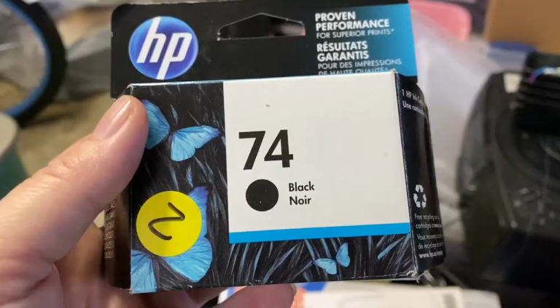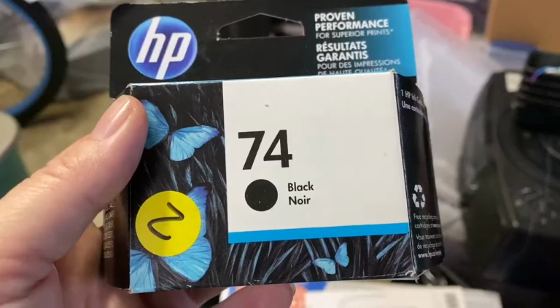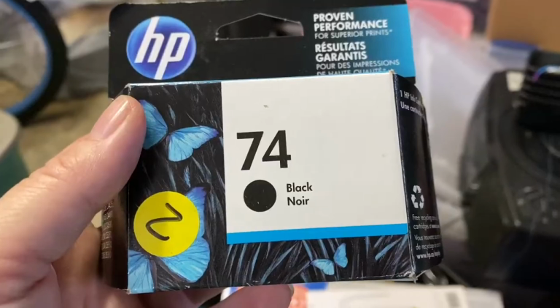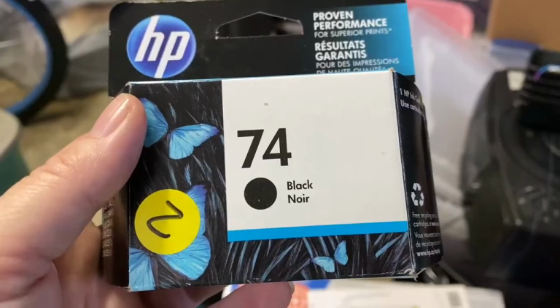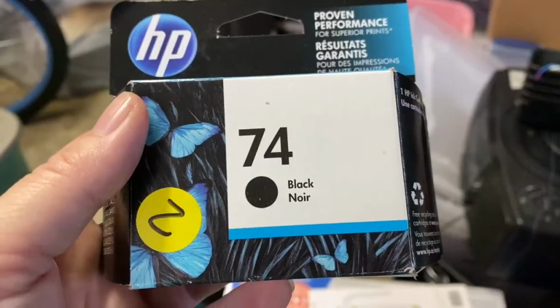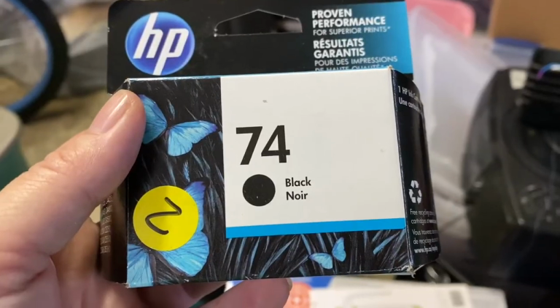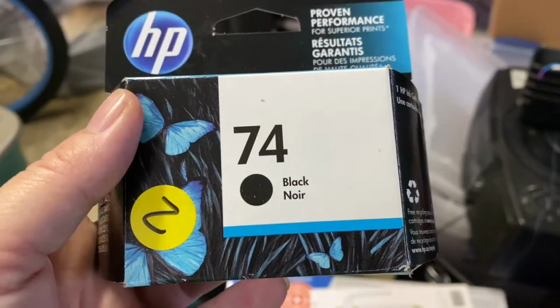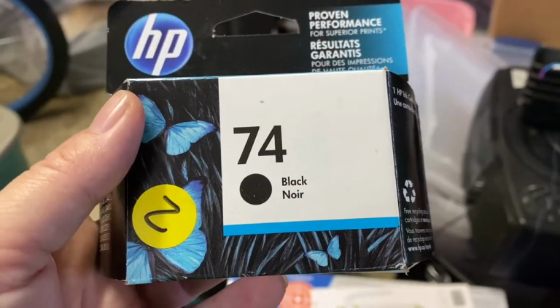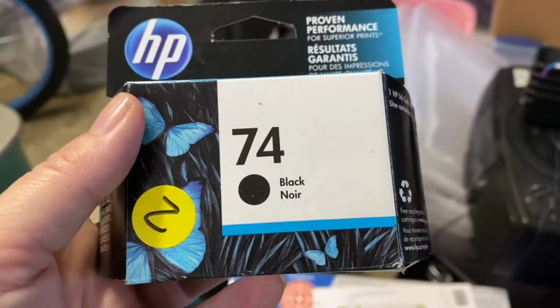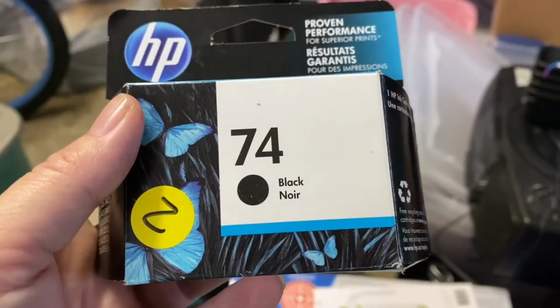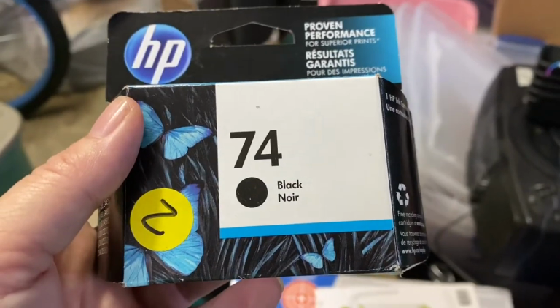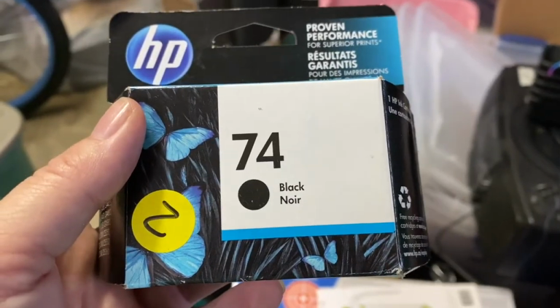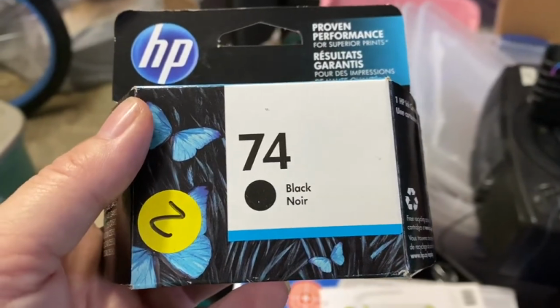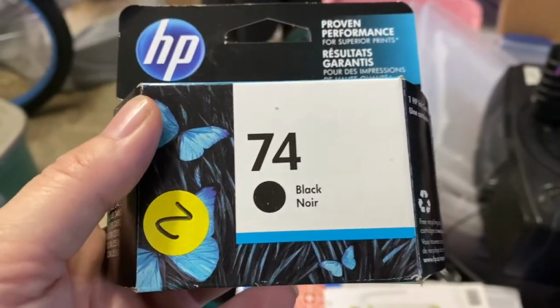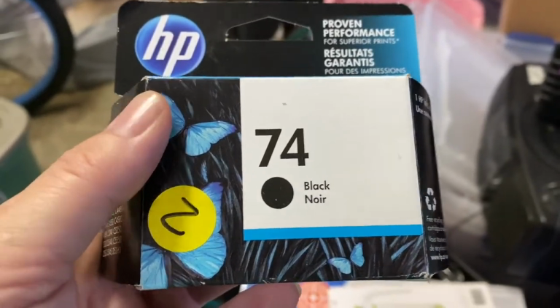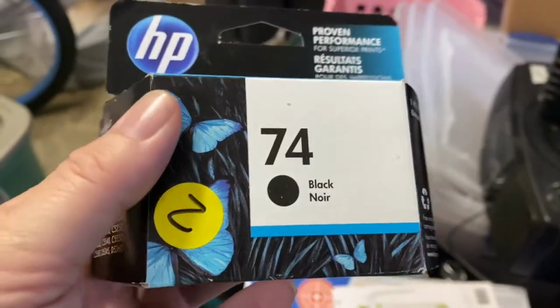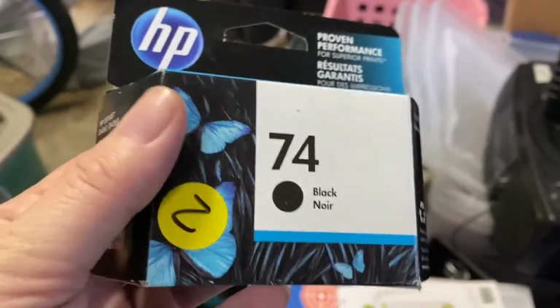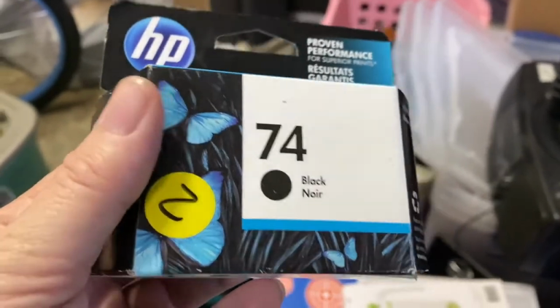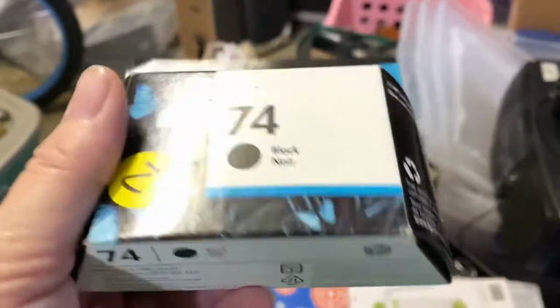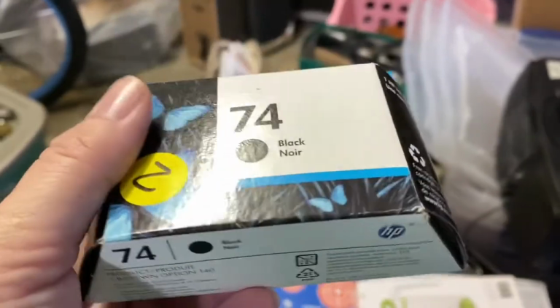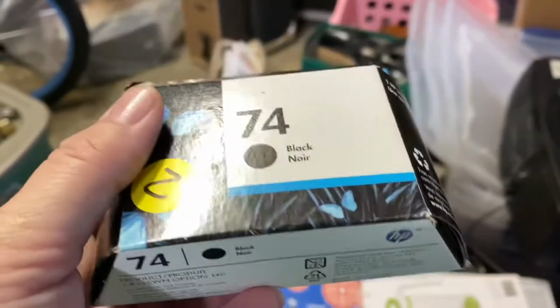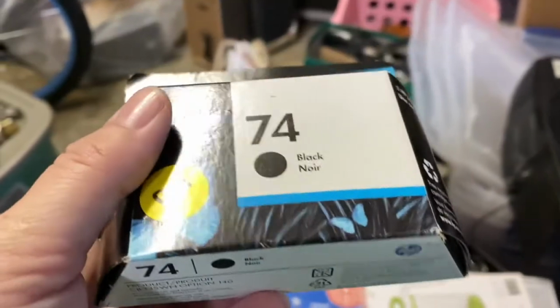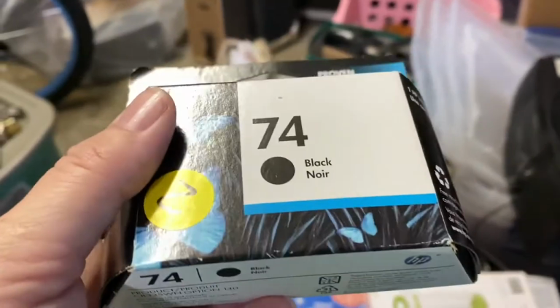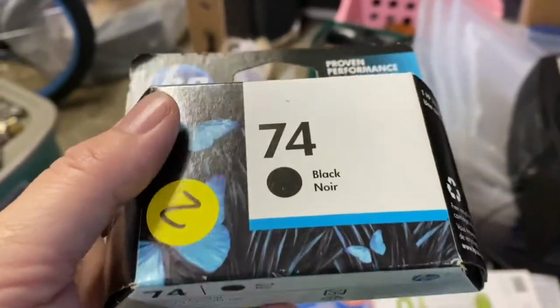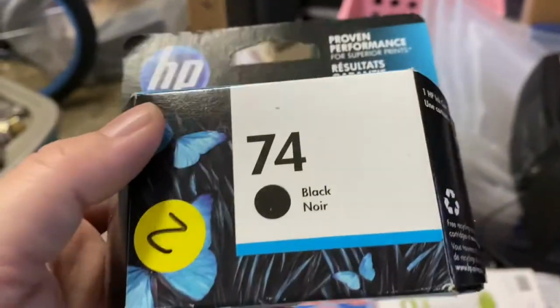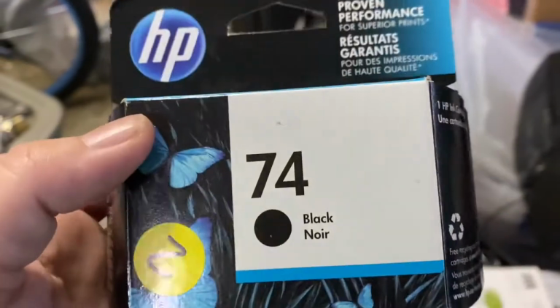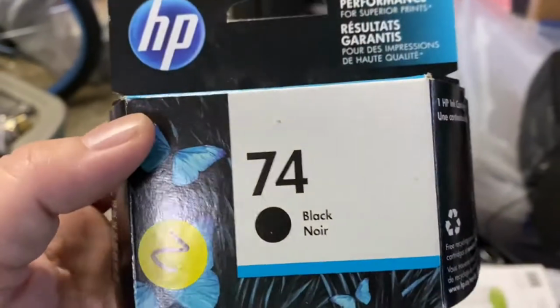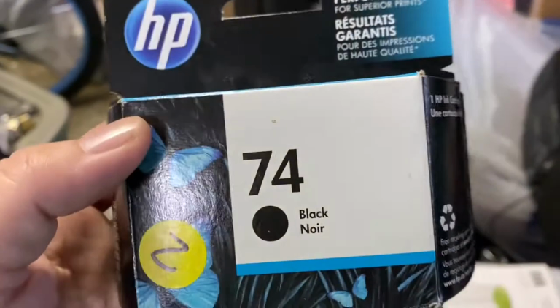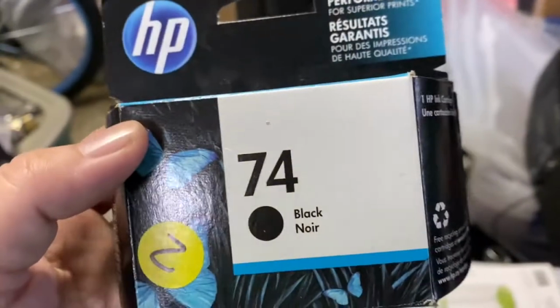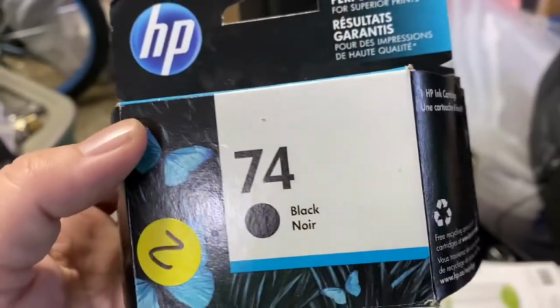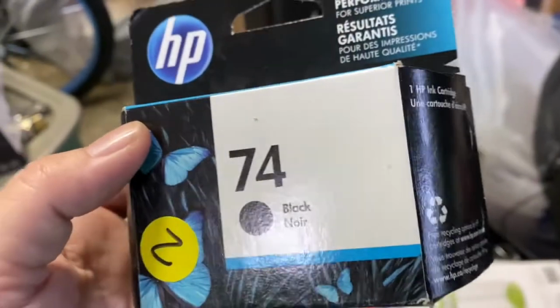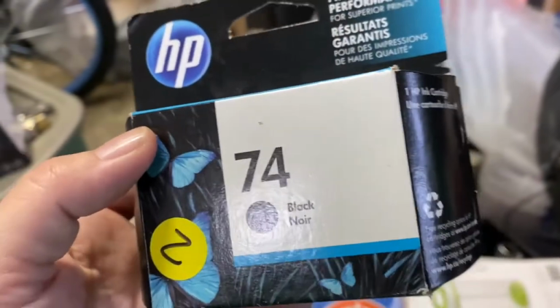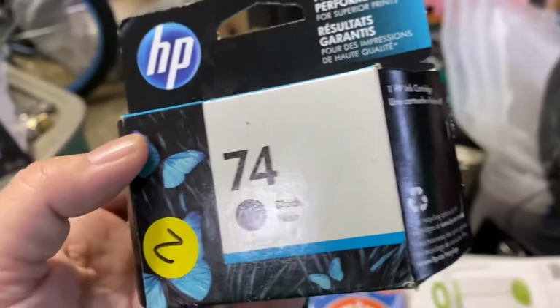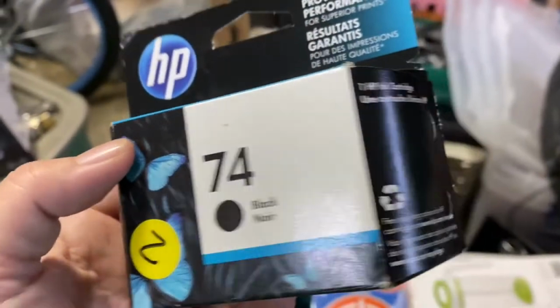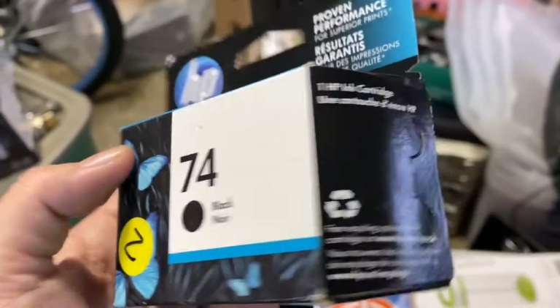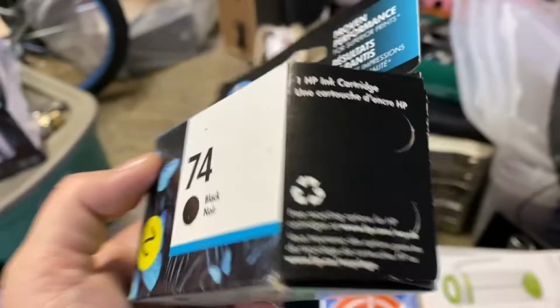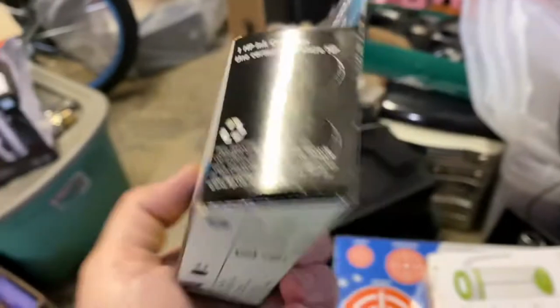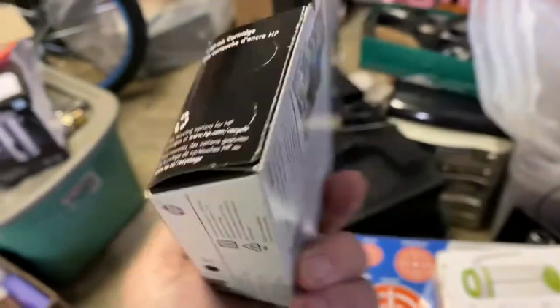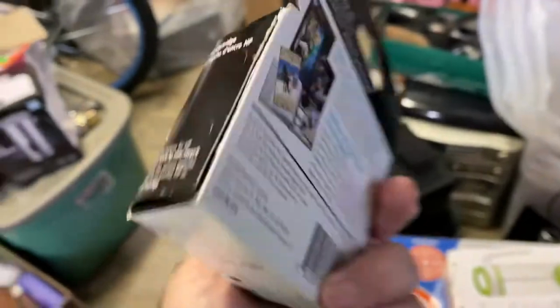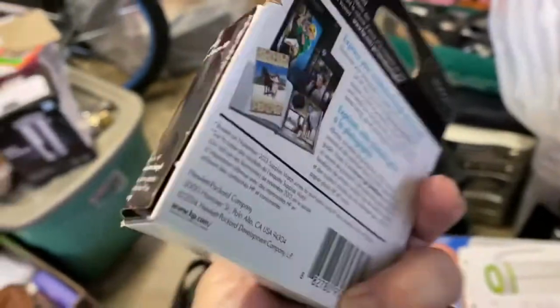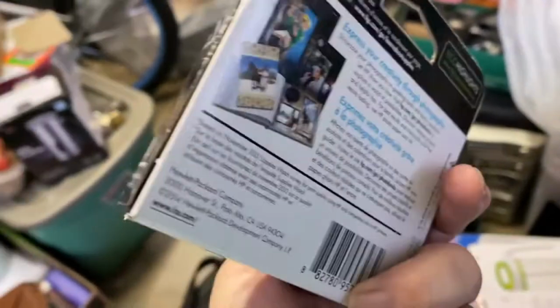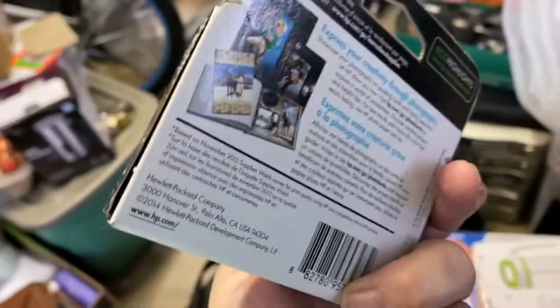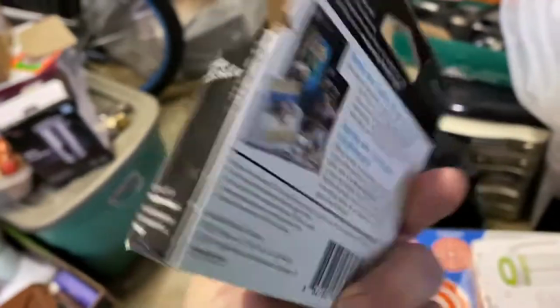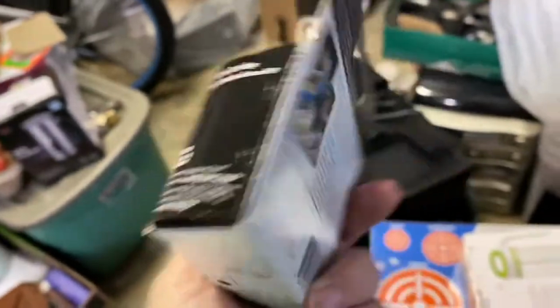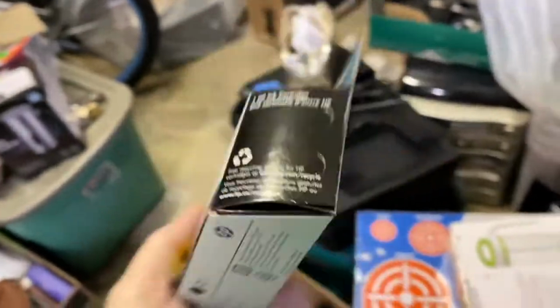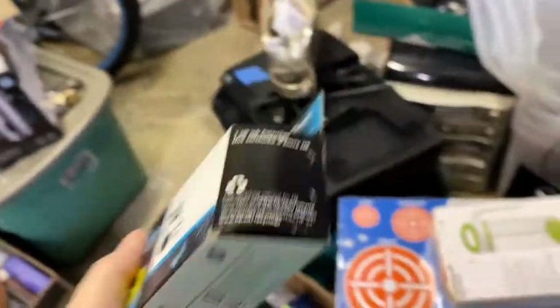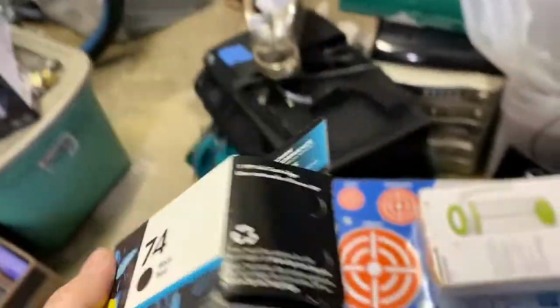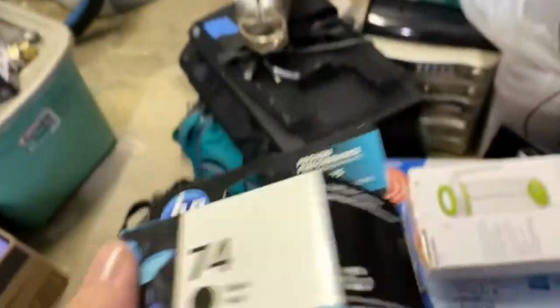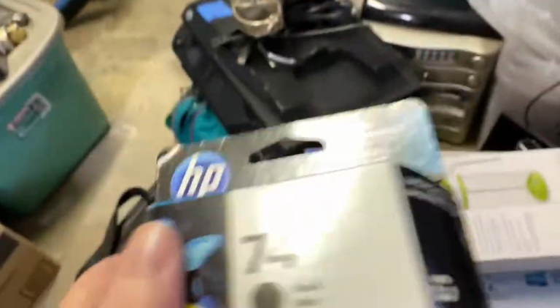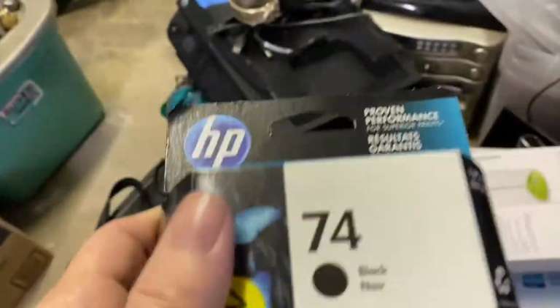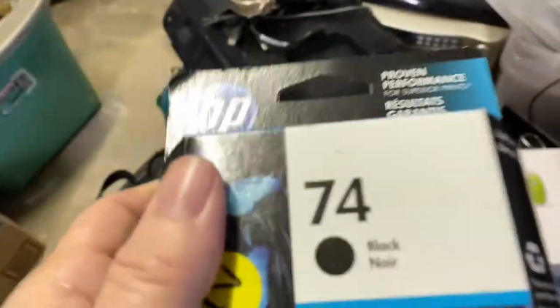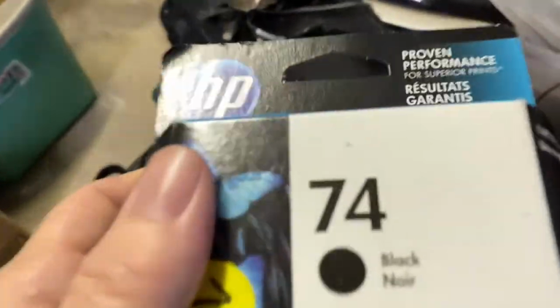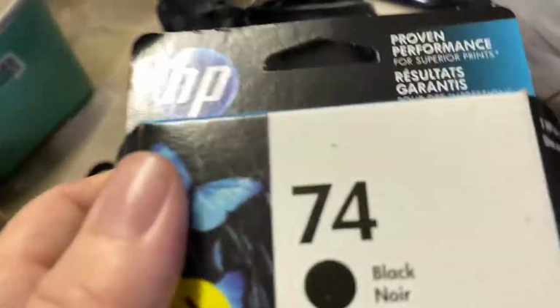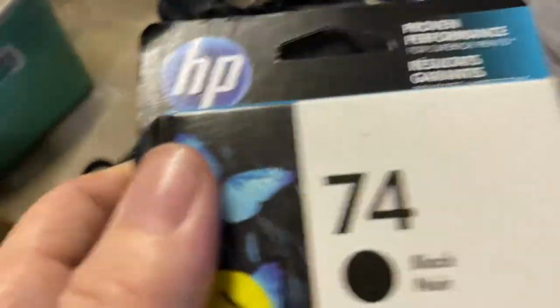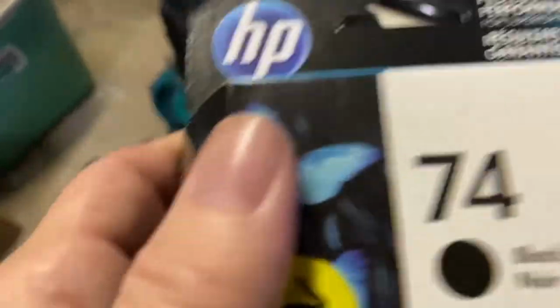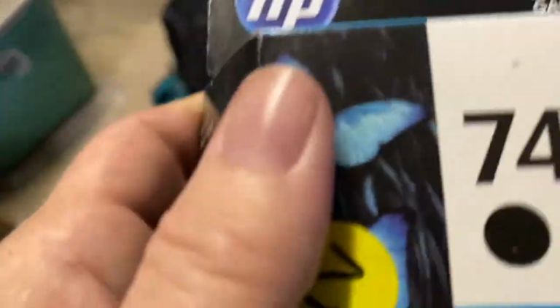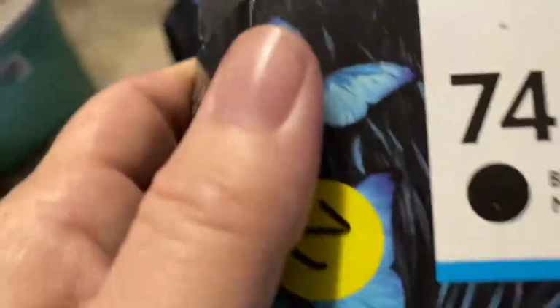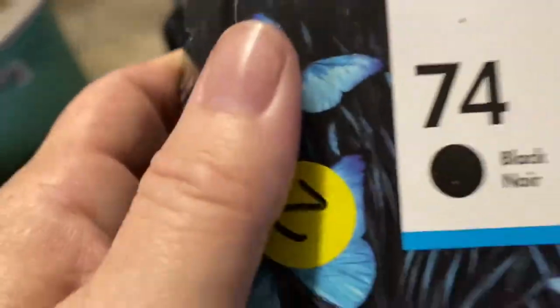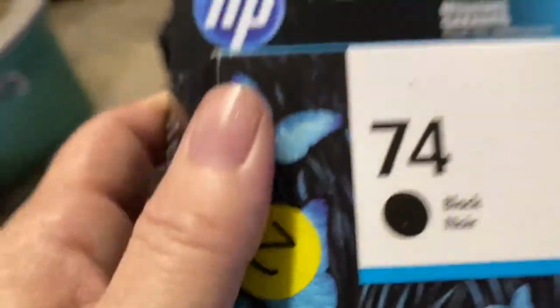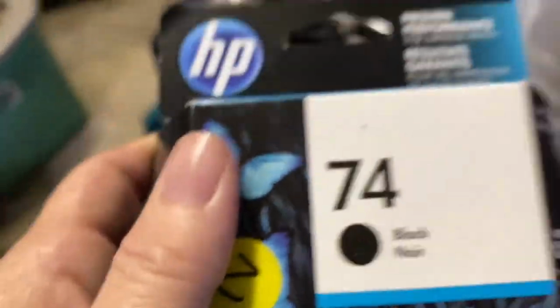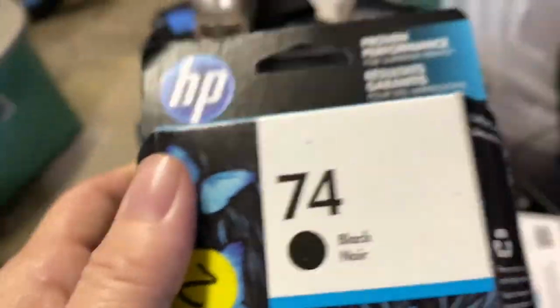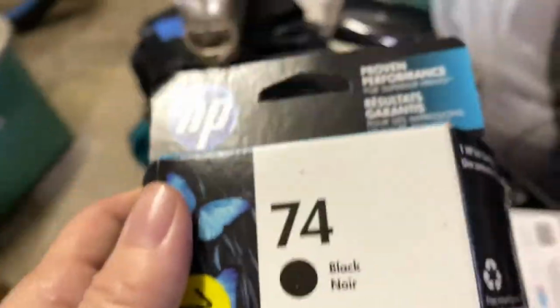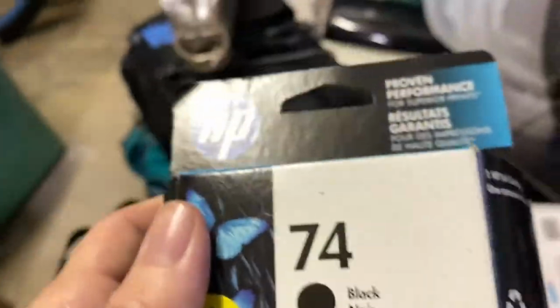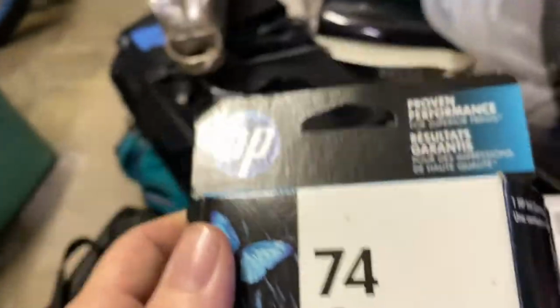I got this HP toner for a dollar. It is expired, but it will sell.